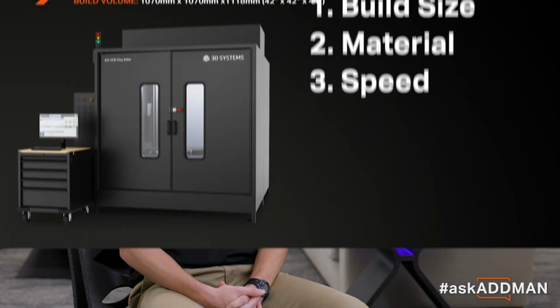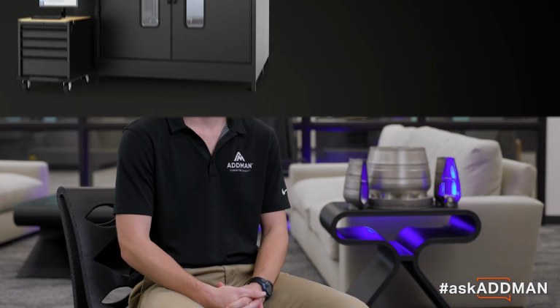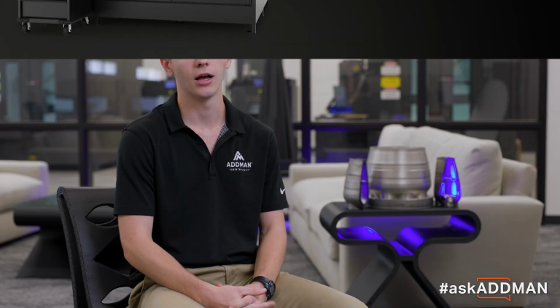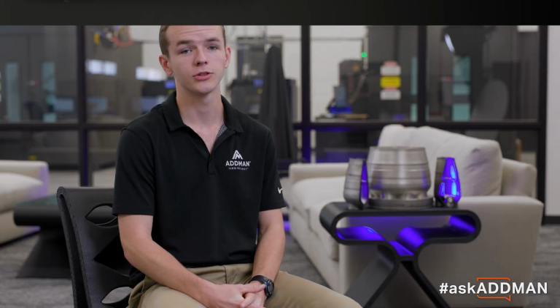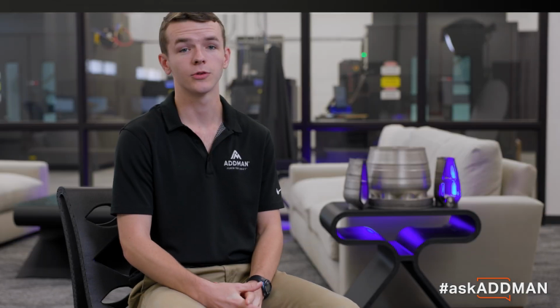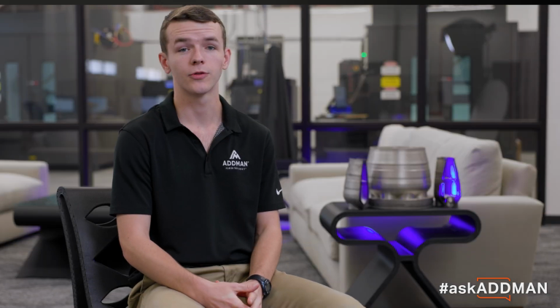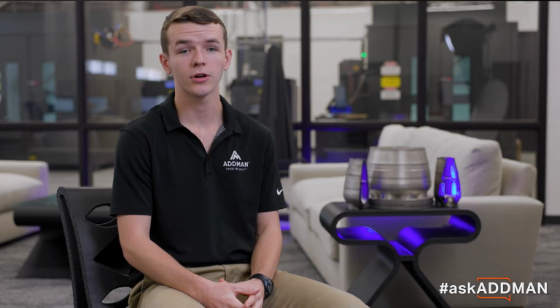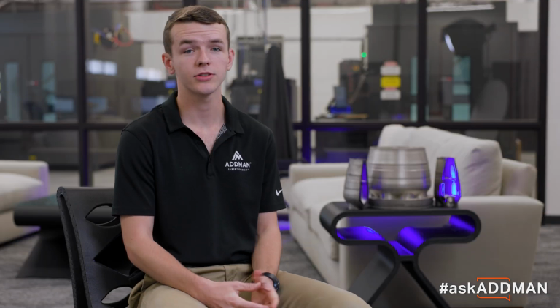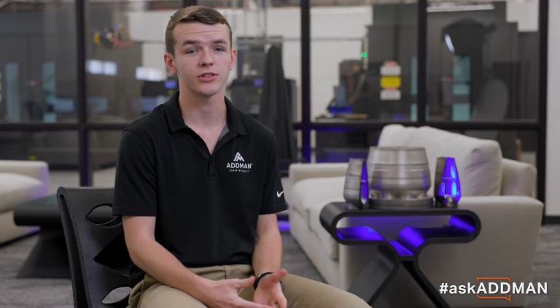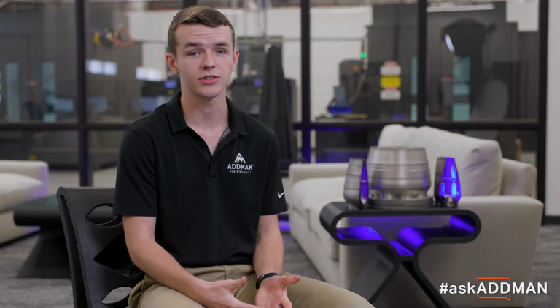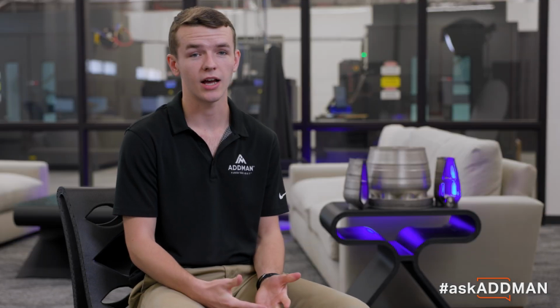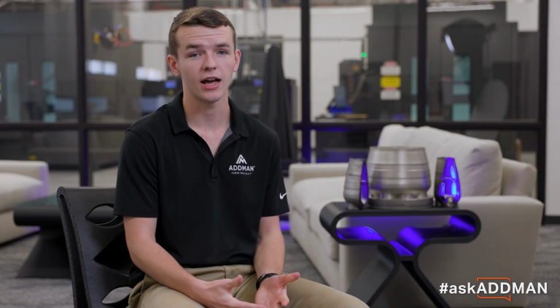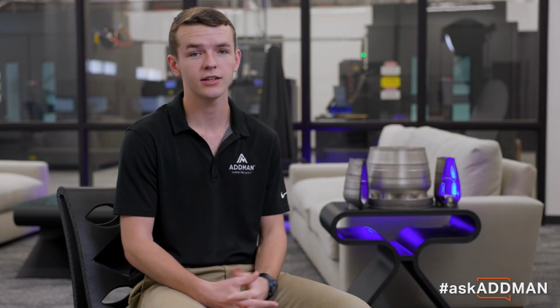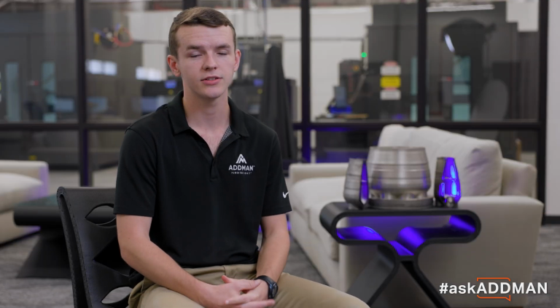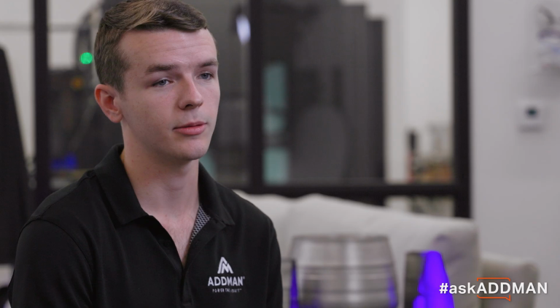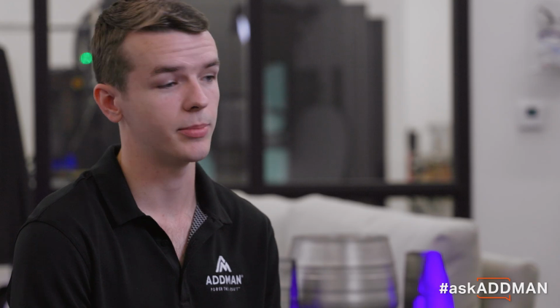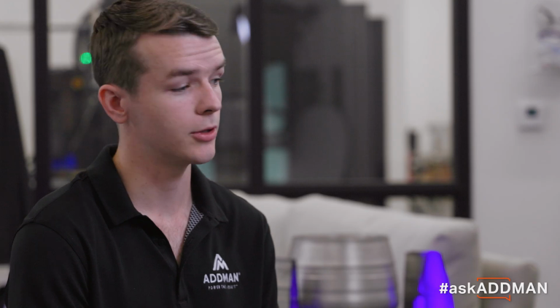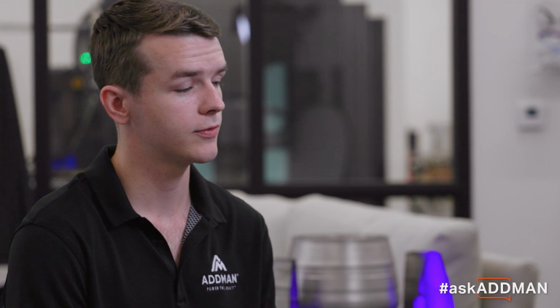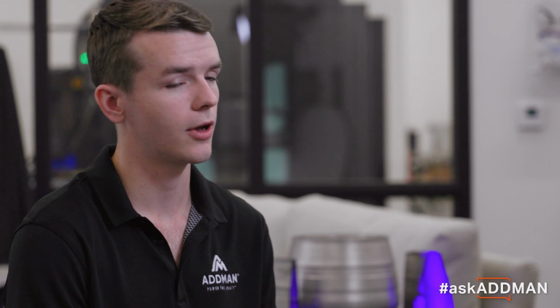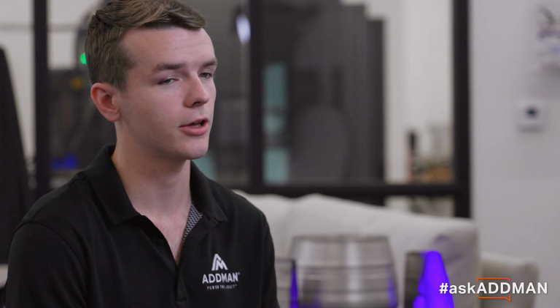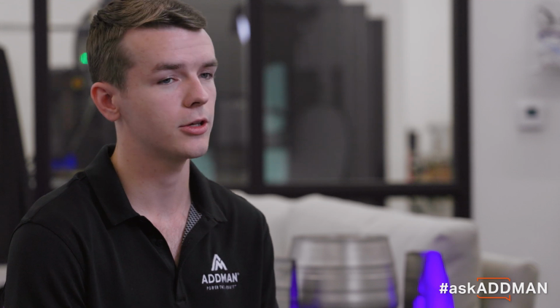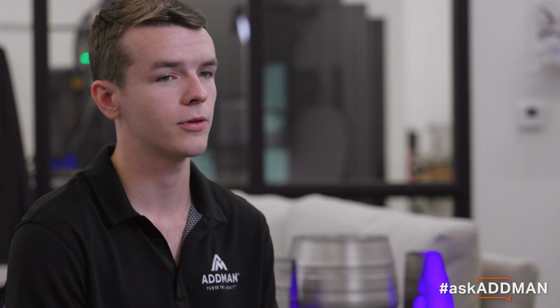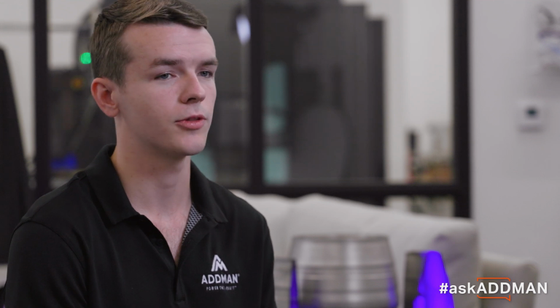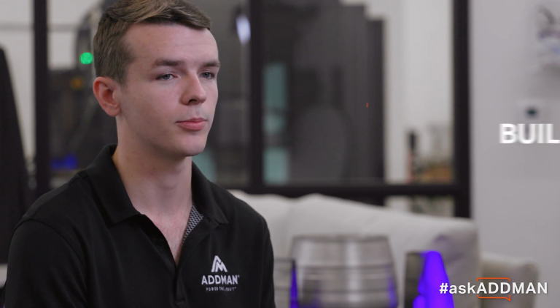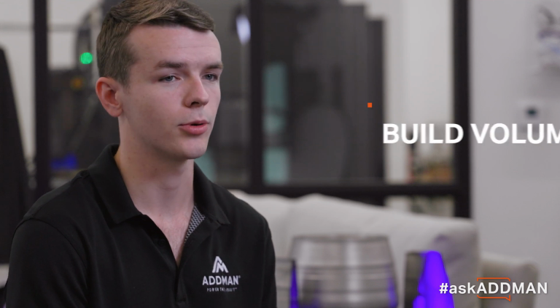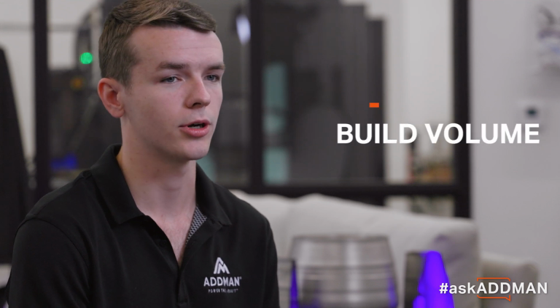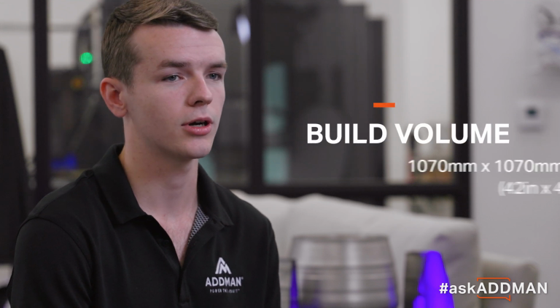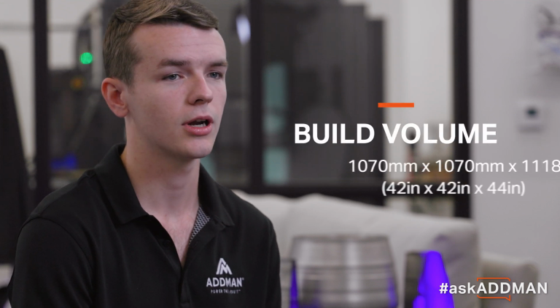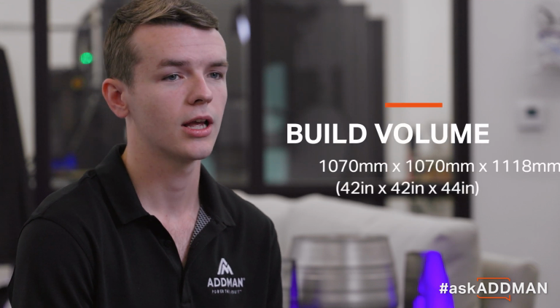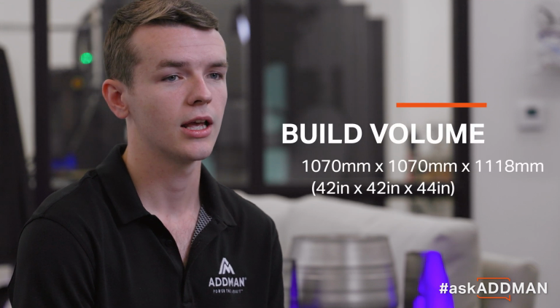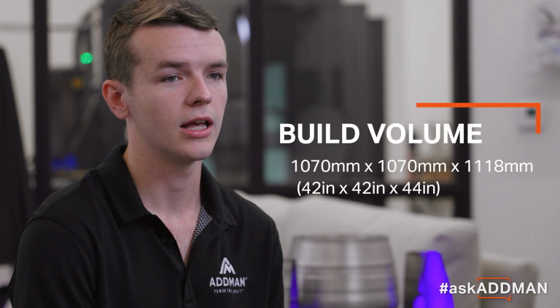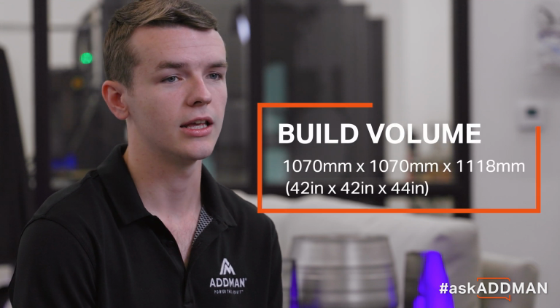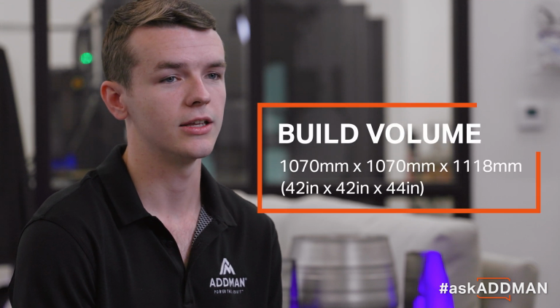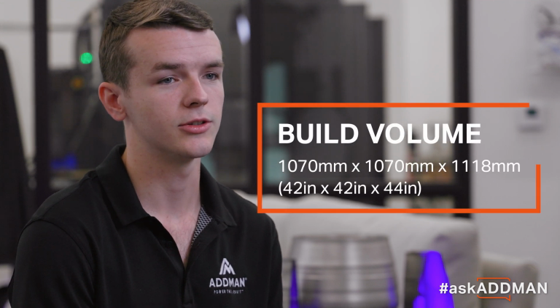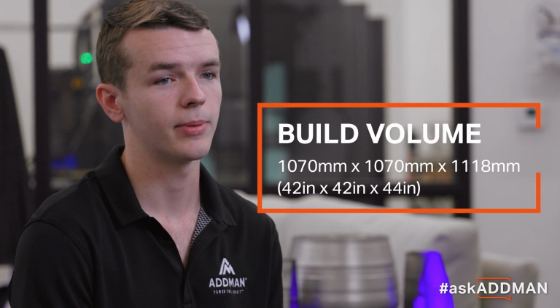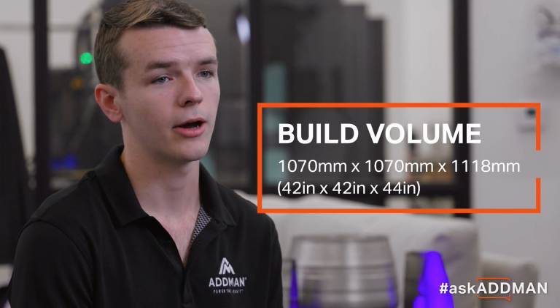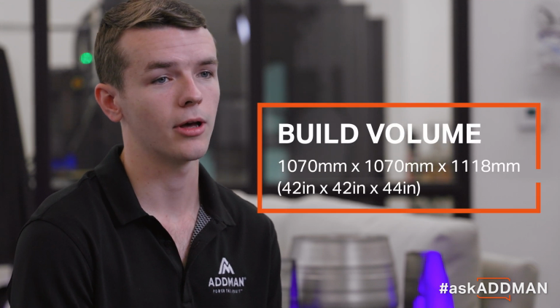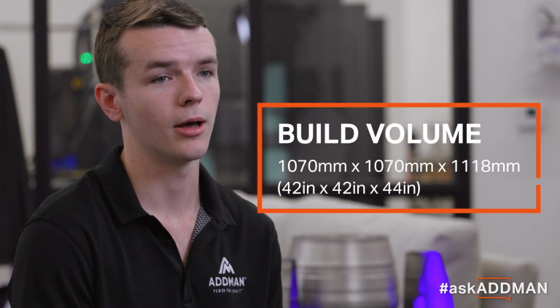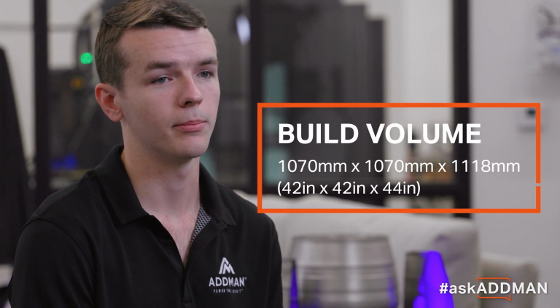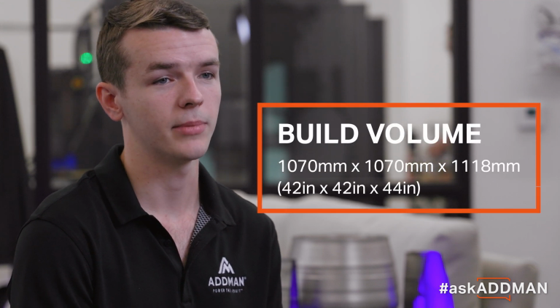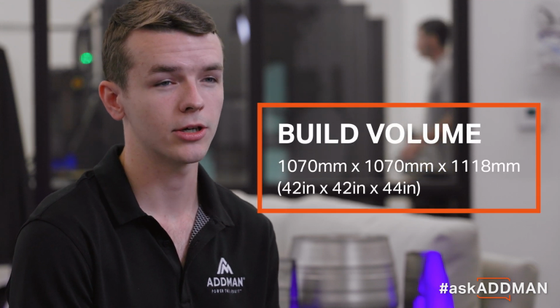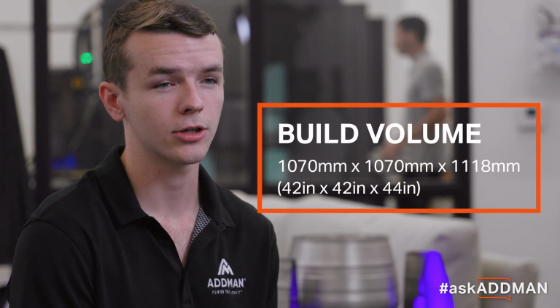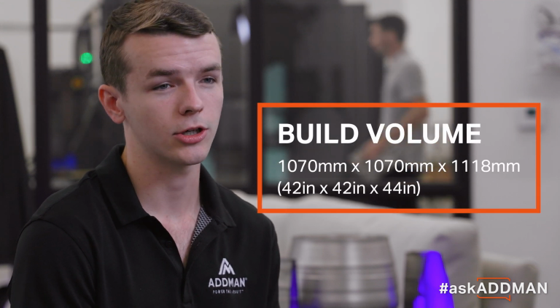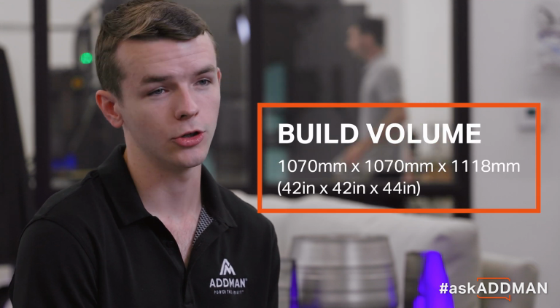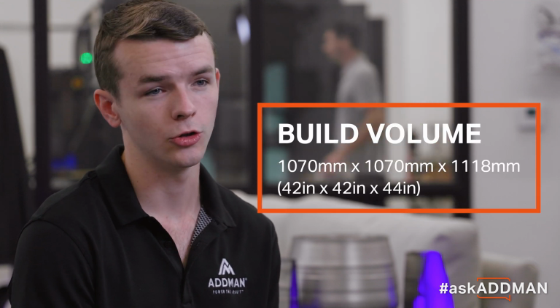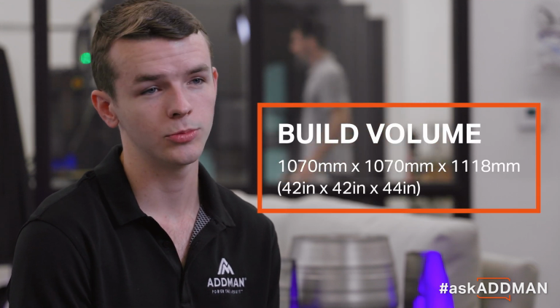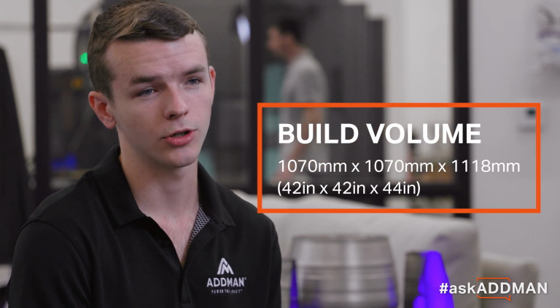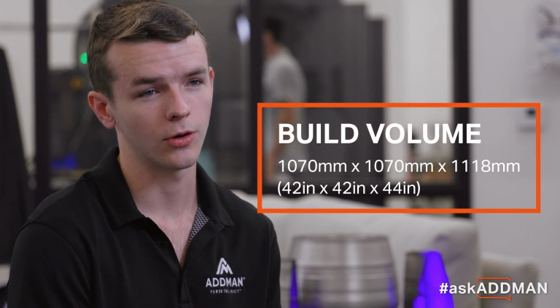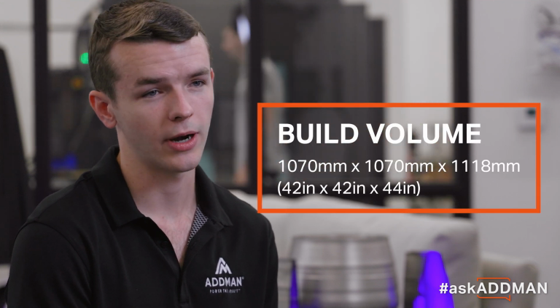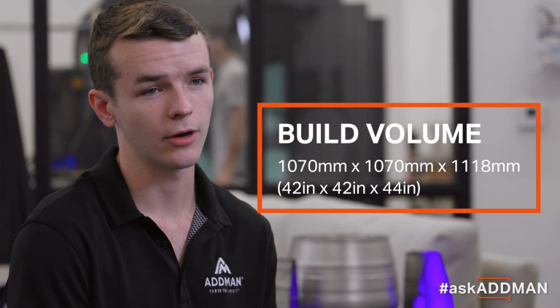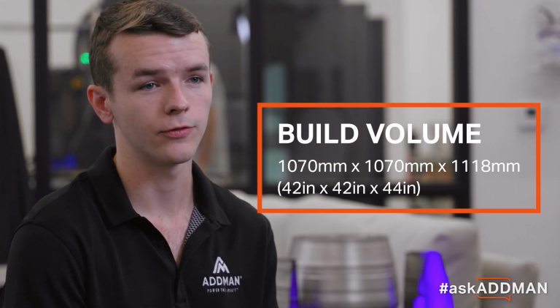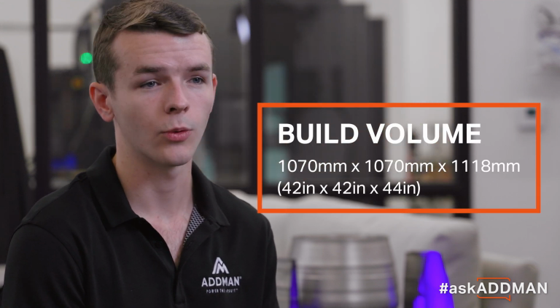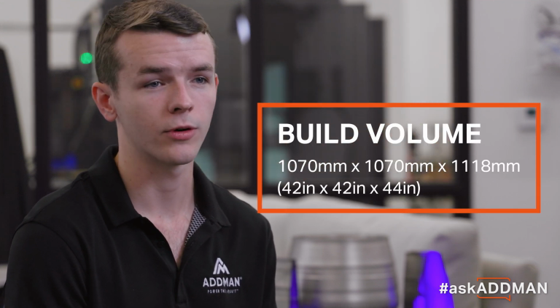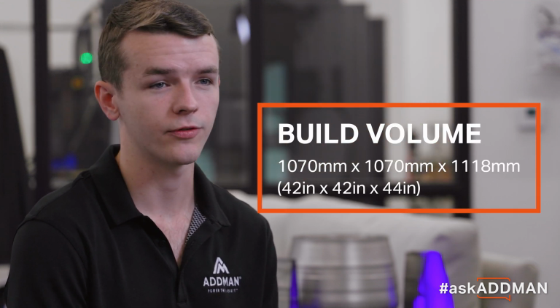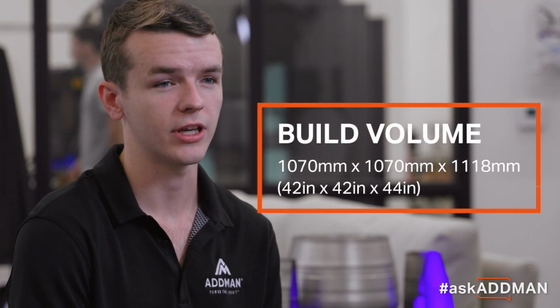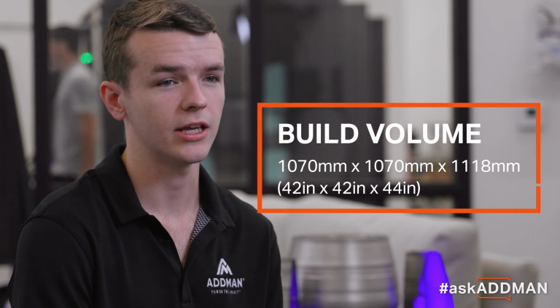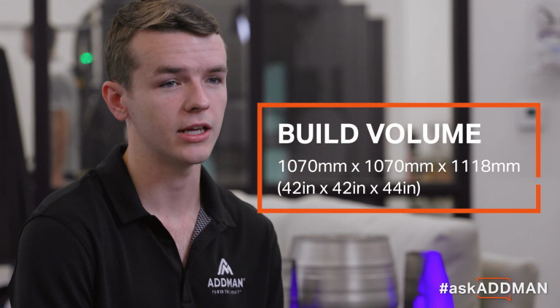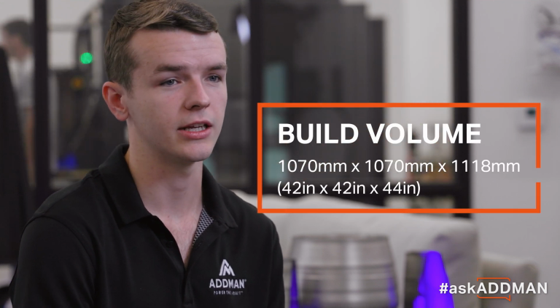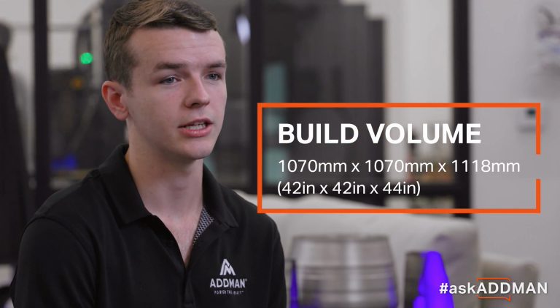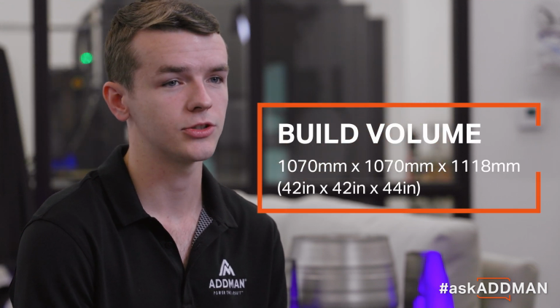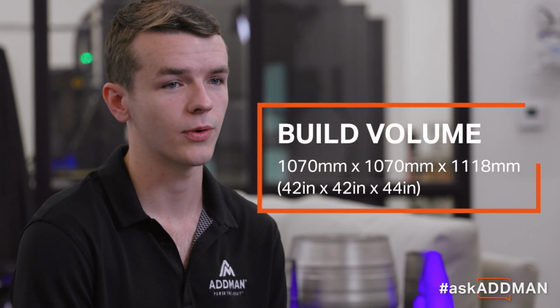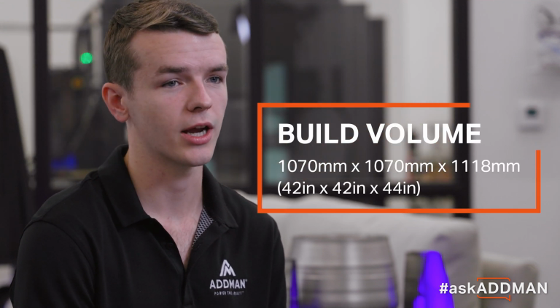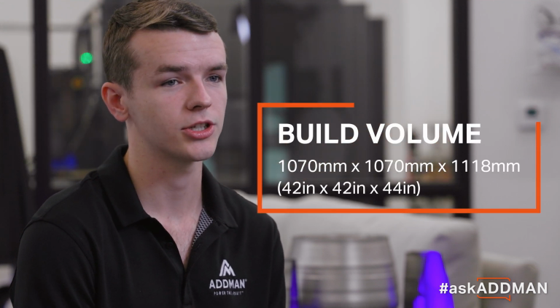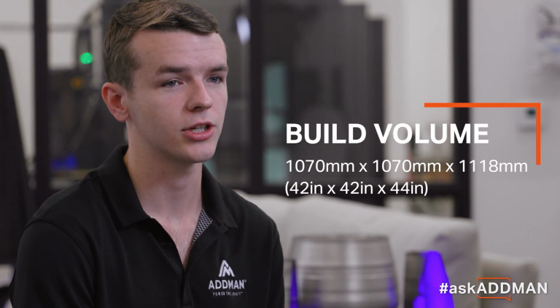First, the size. The build volume of the printer is about a meter cubed, or around four feet in each direction.